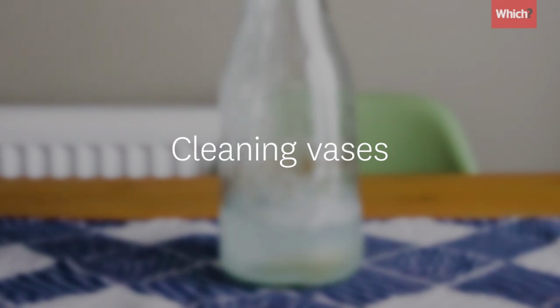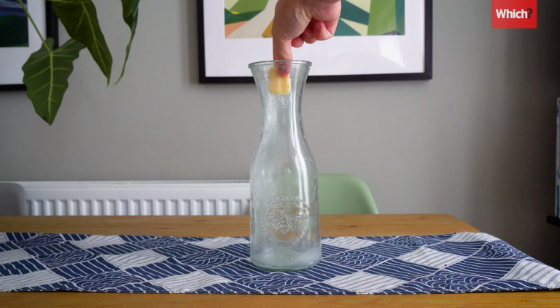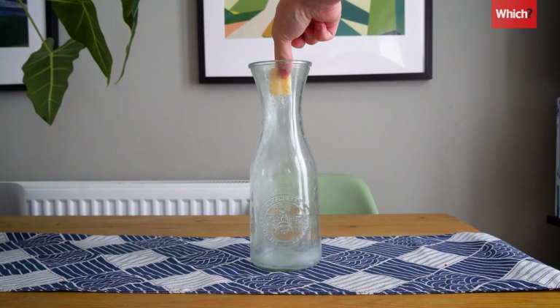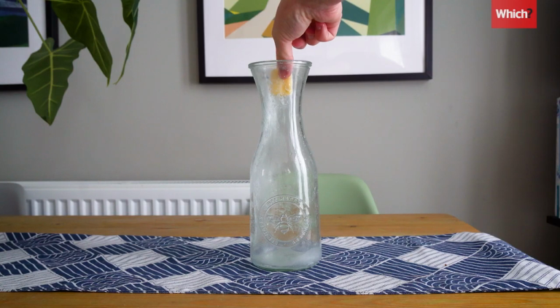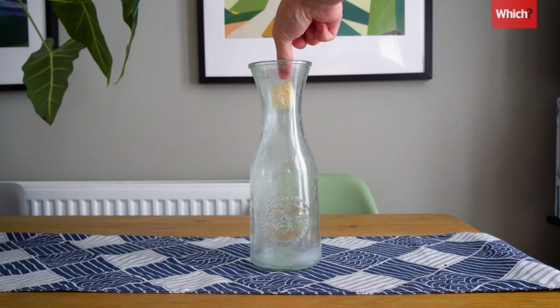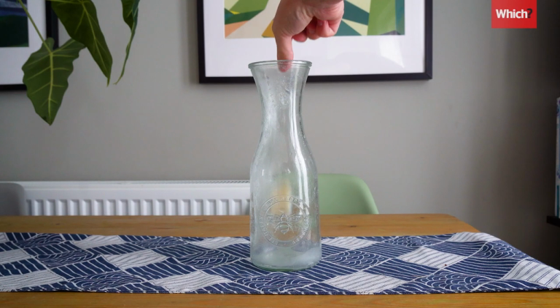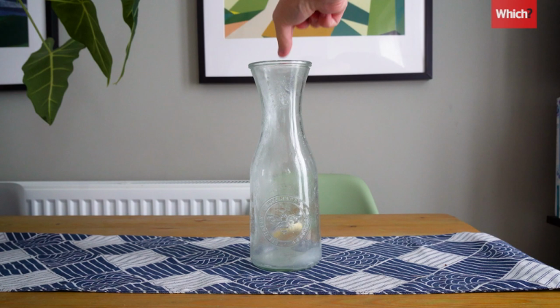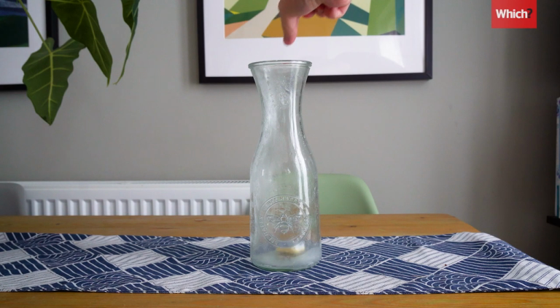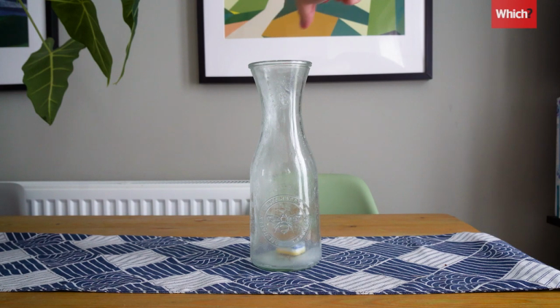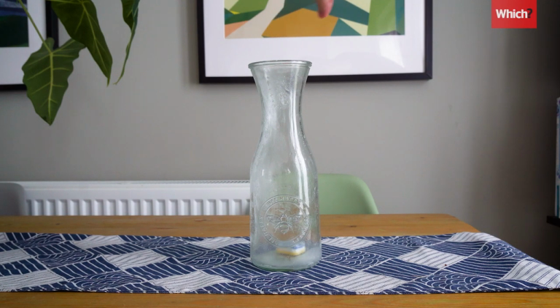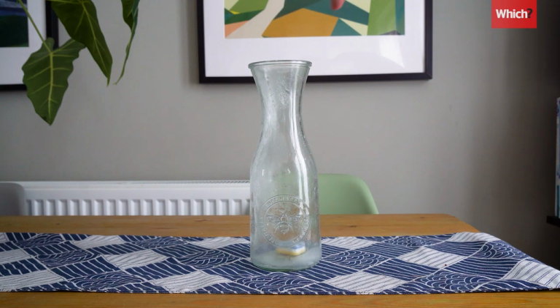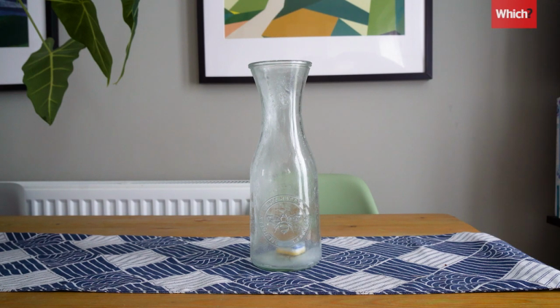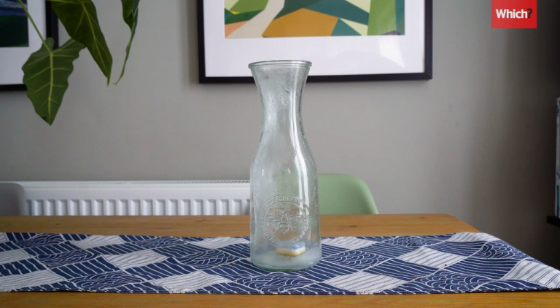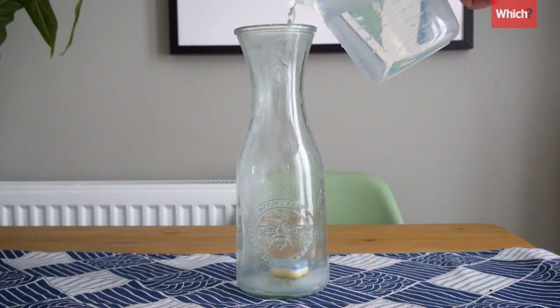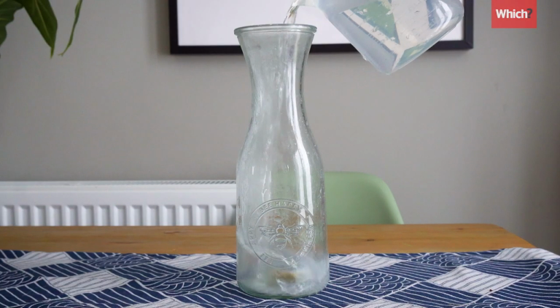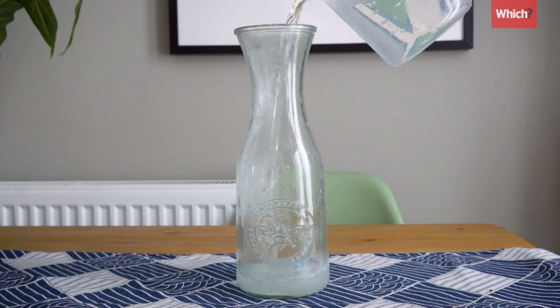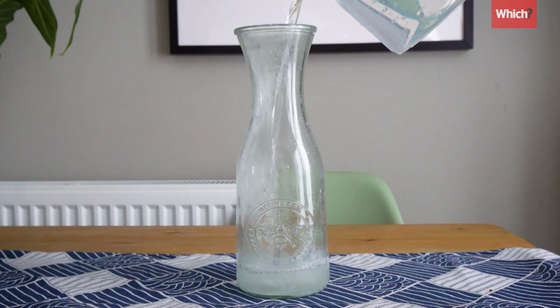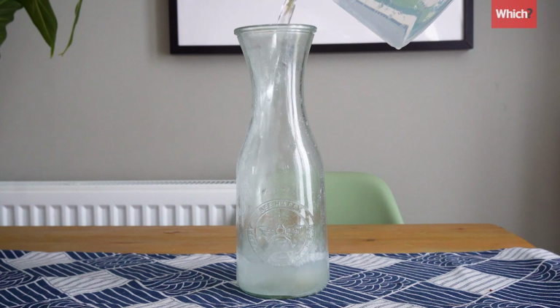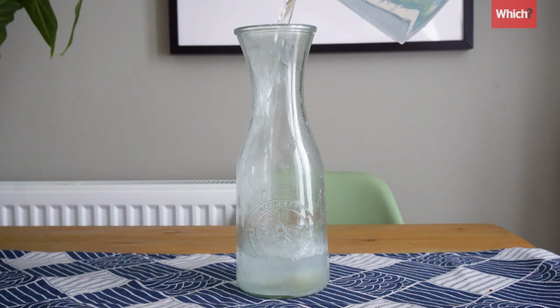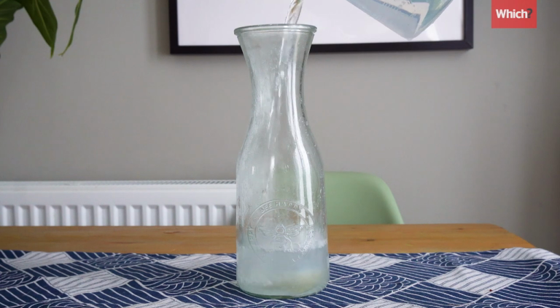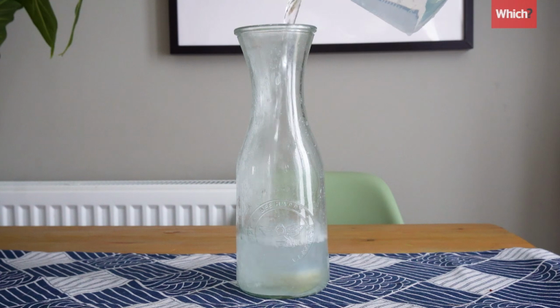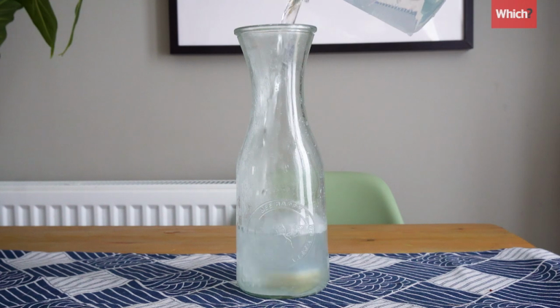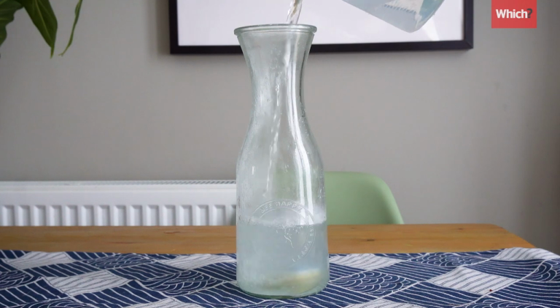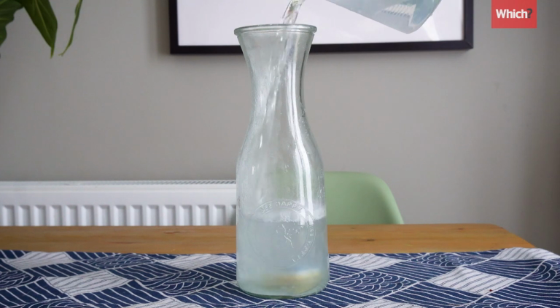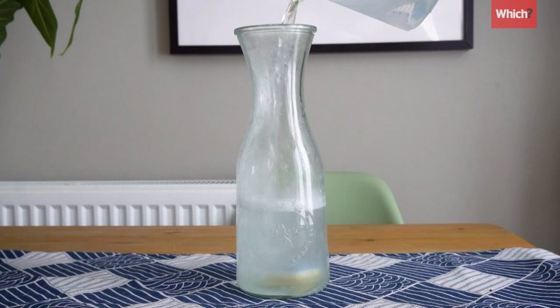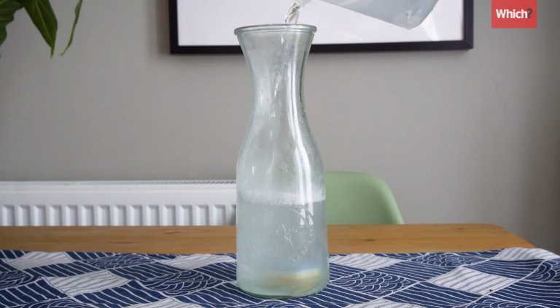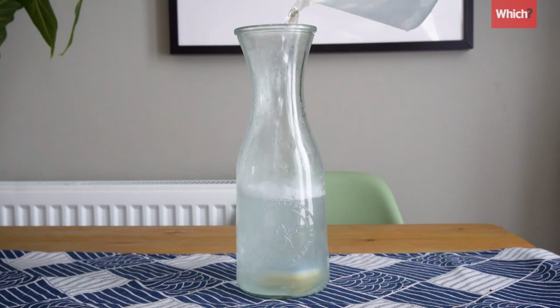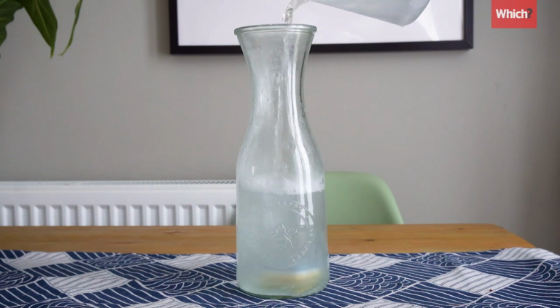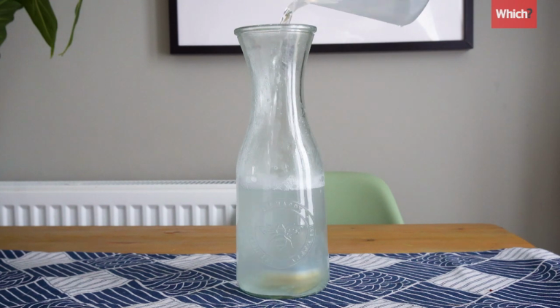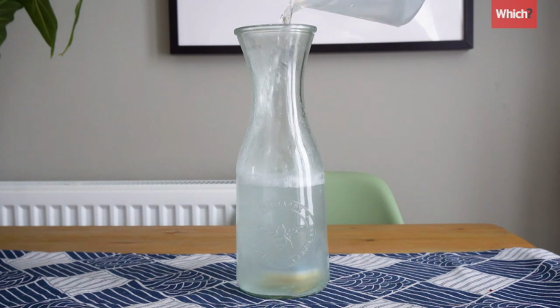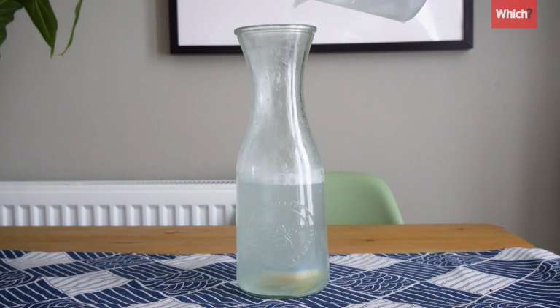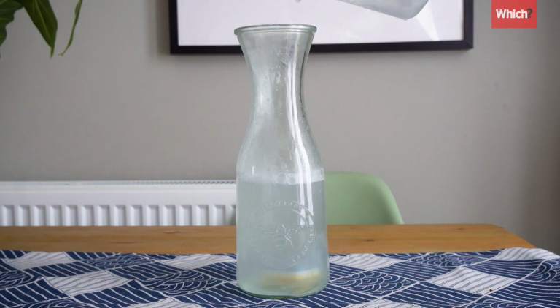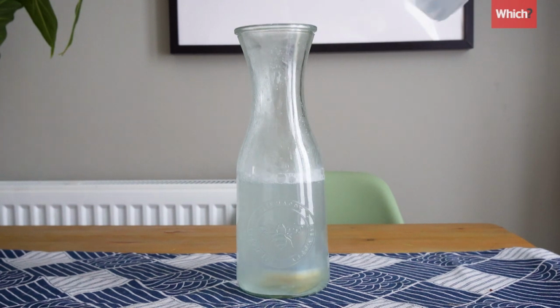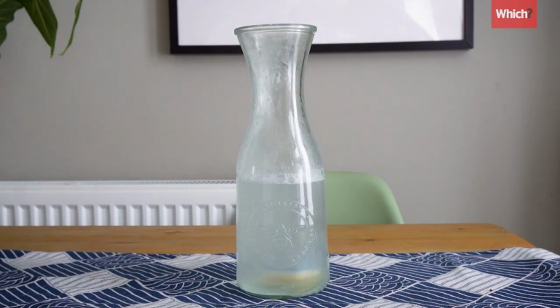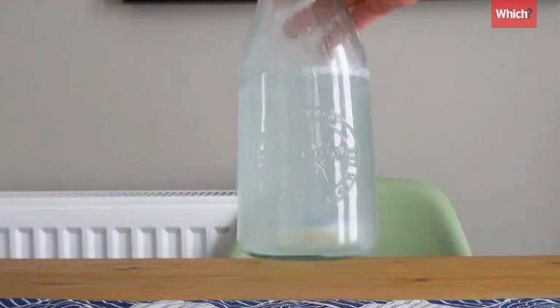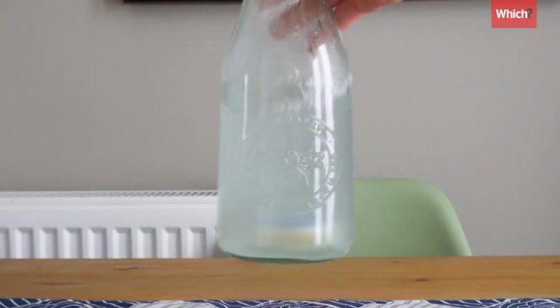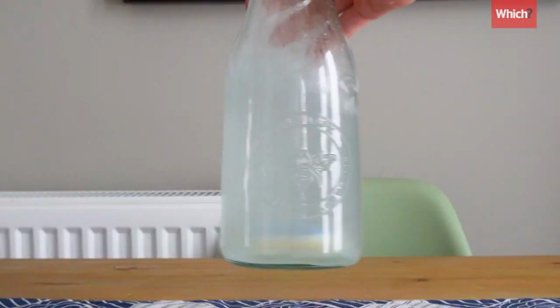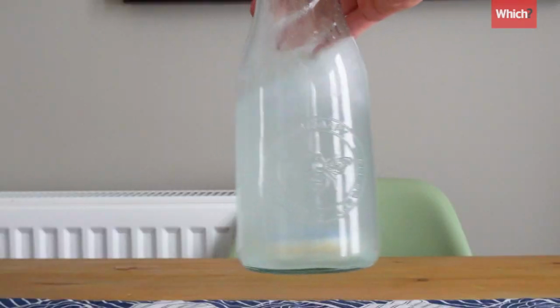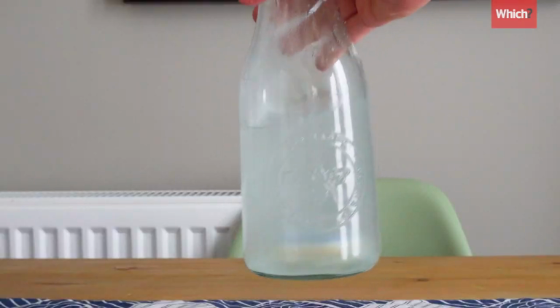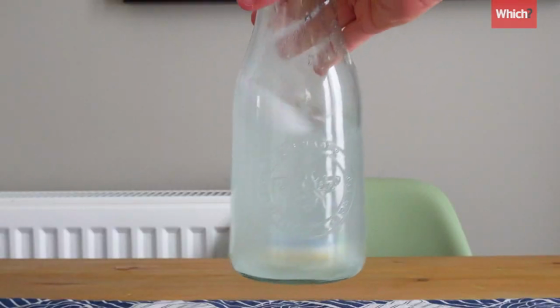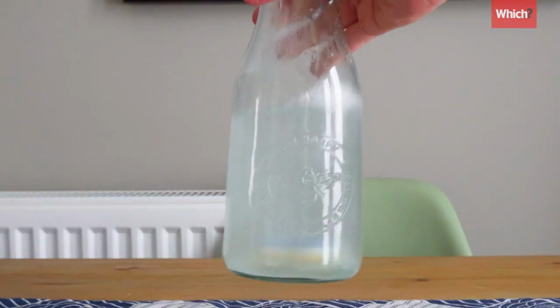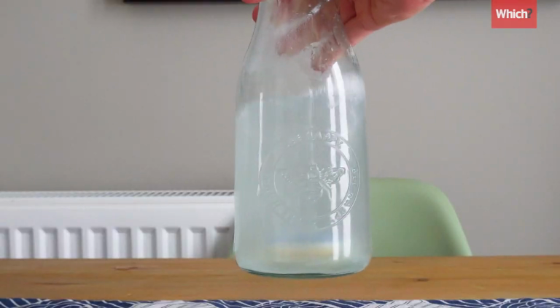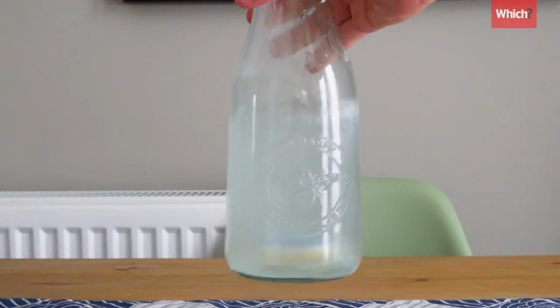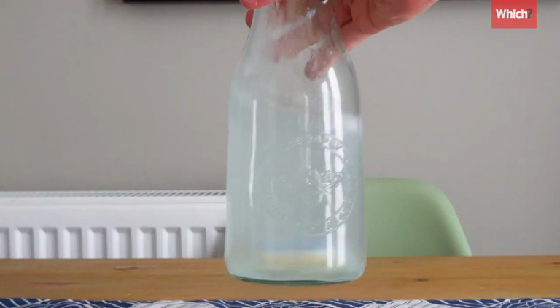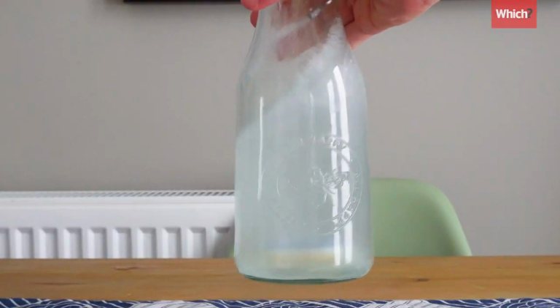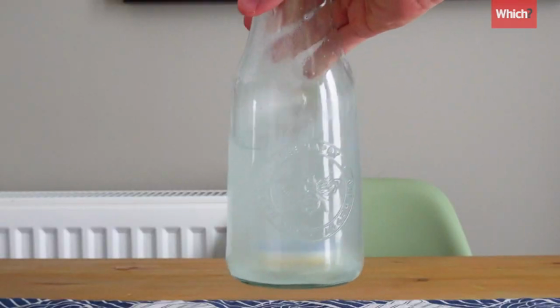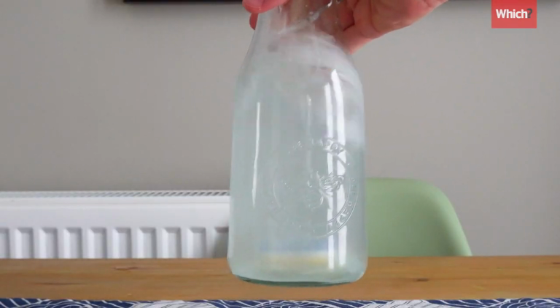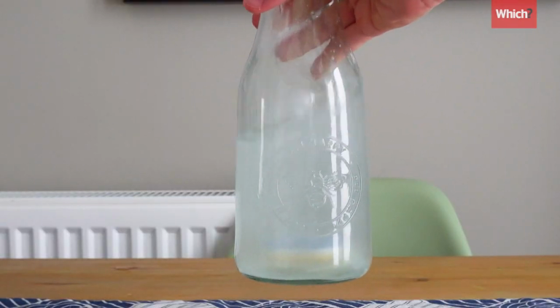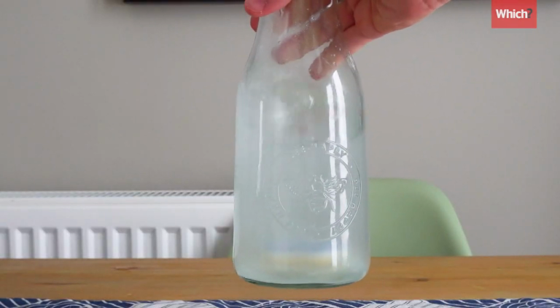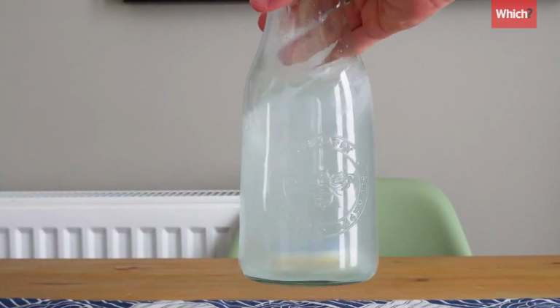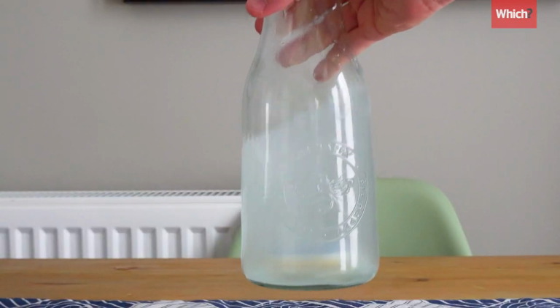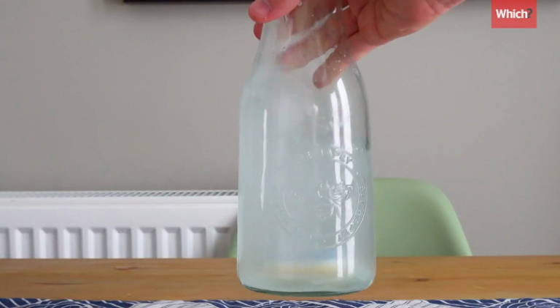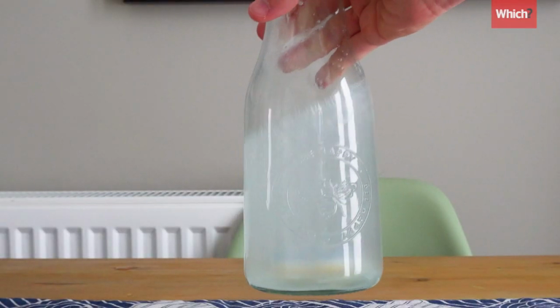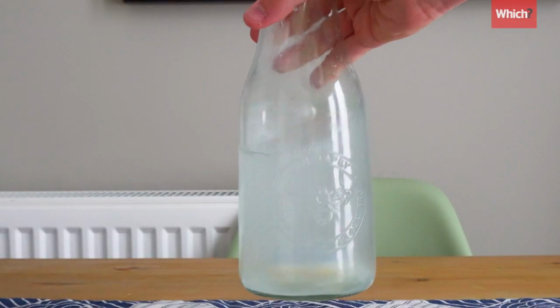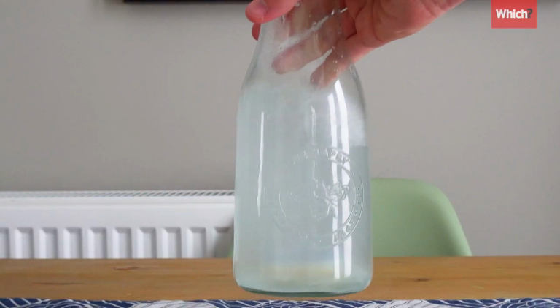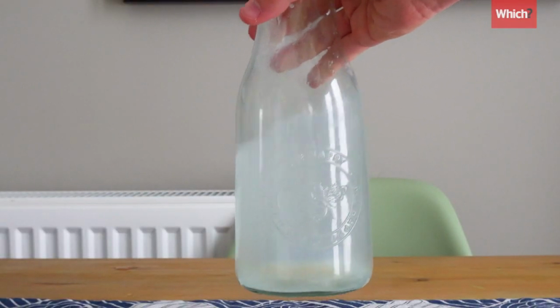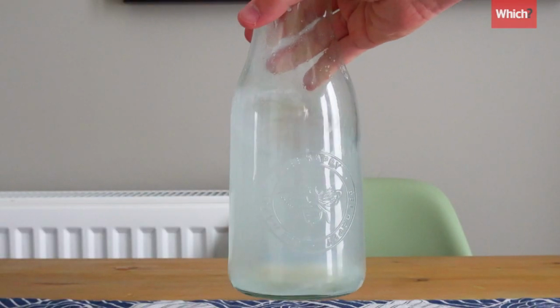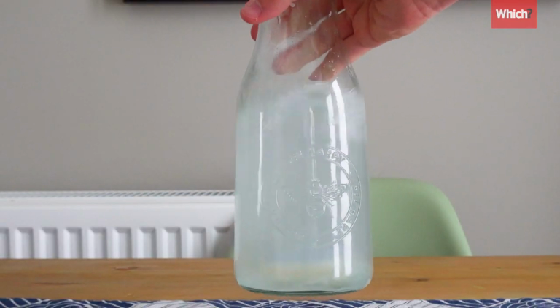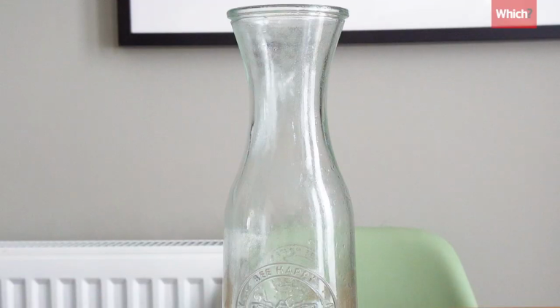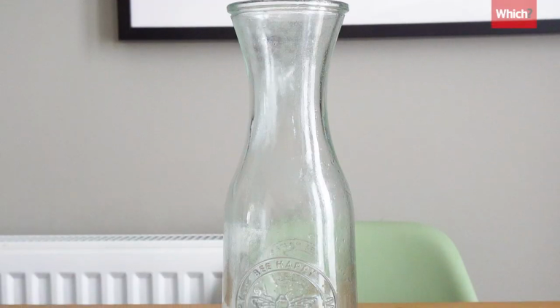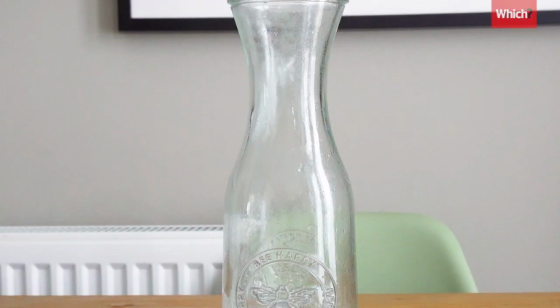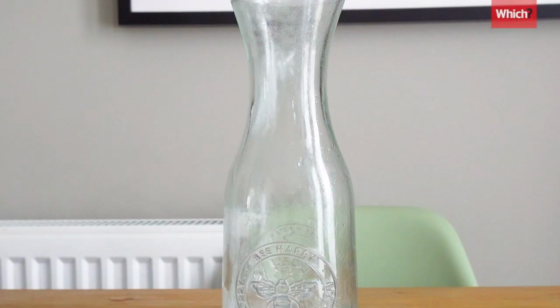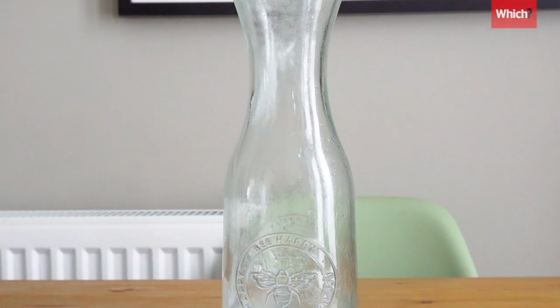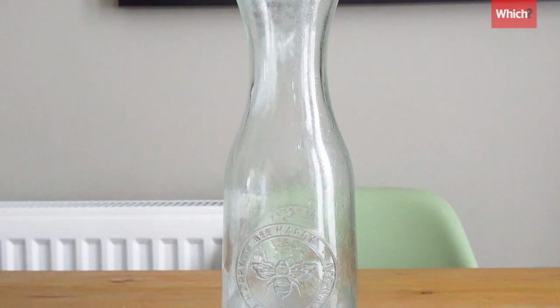We also tried dissolving a tablet in a glass vase to remove stains, but were underwhelmed with the results.